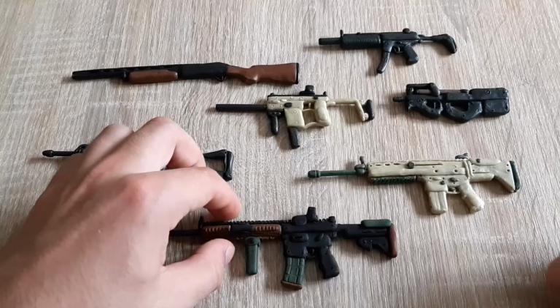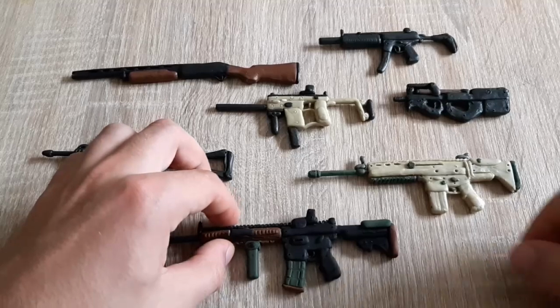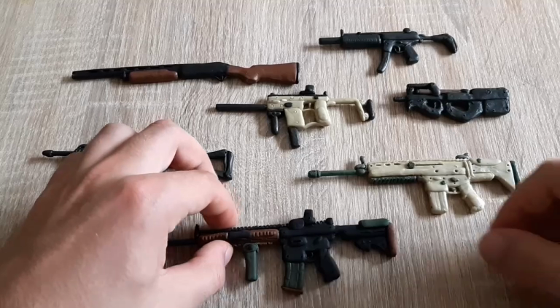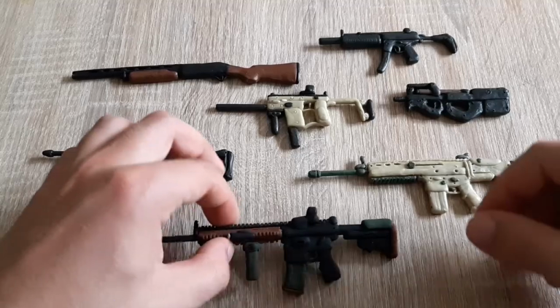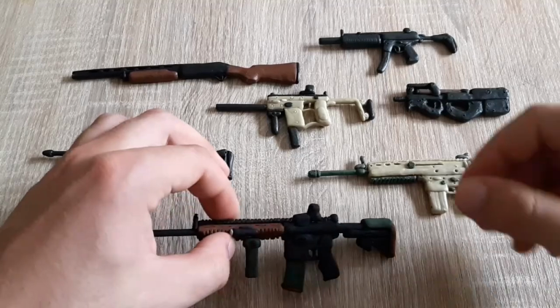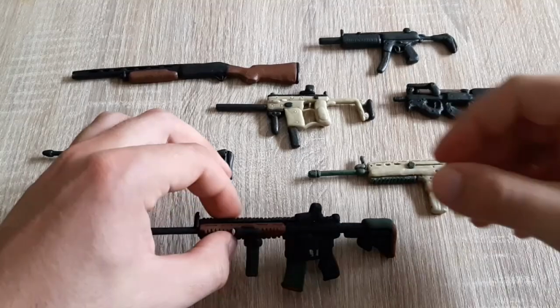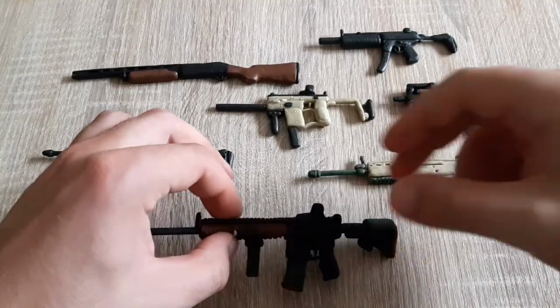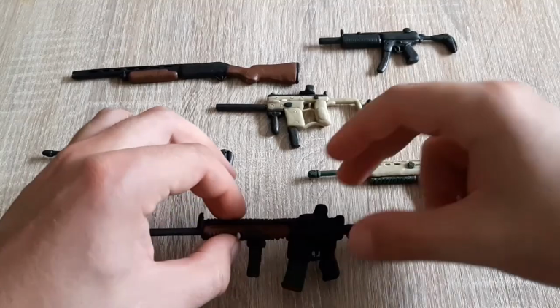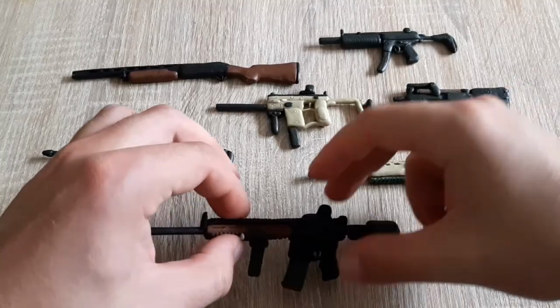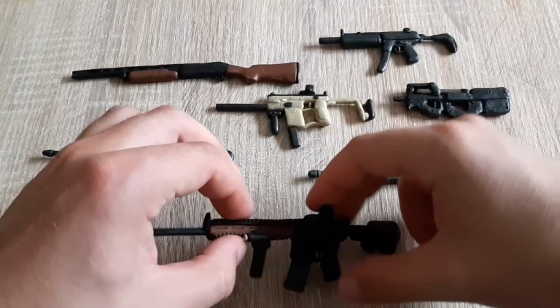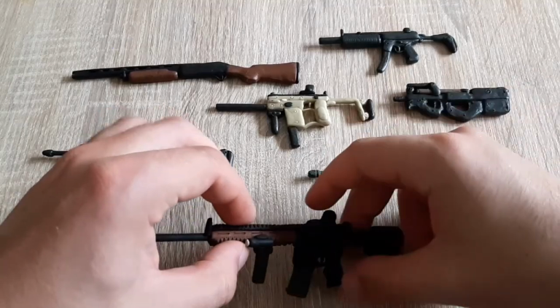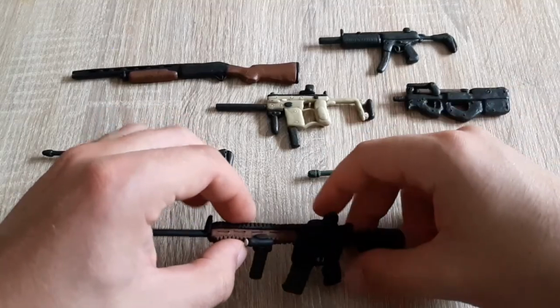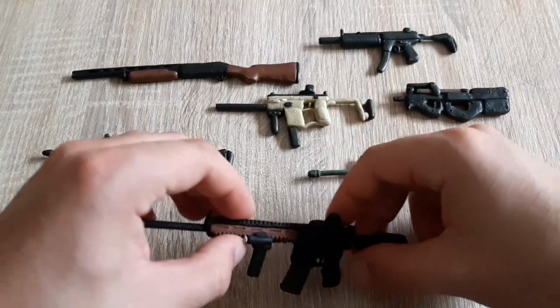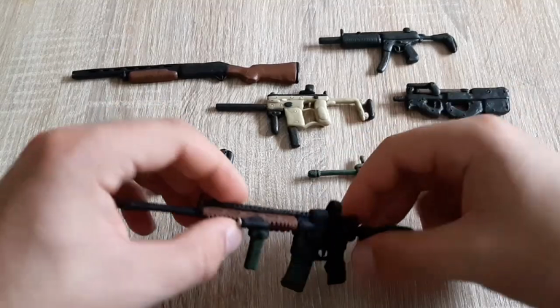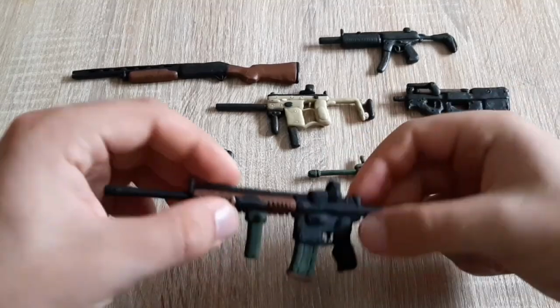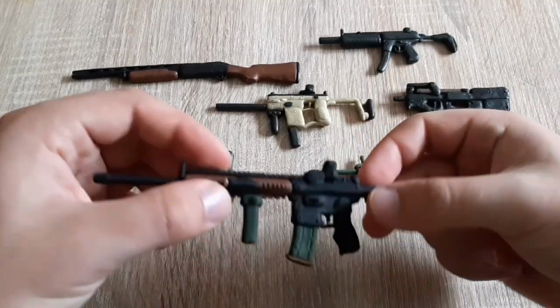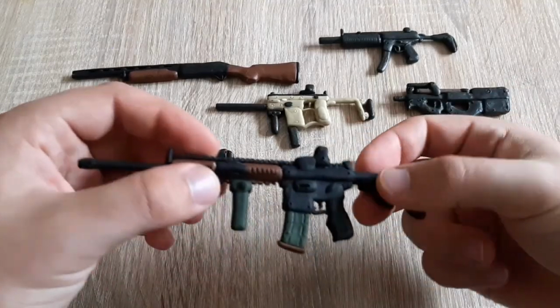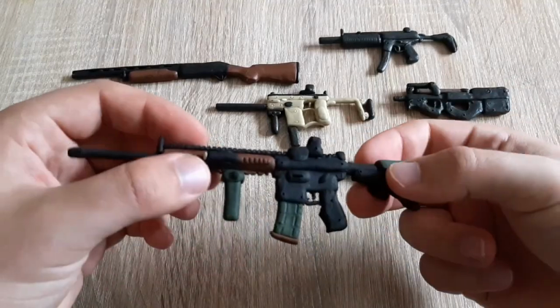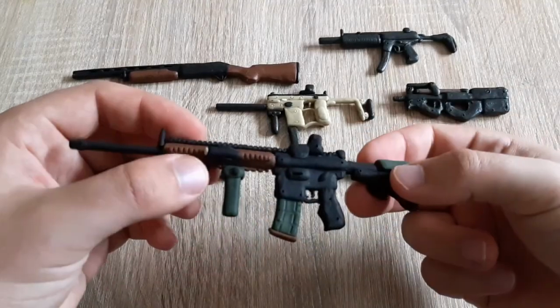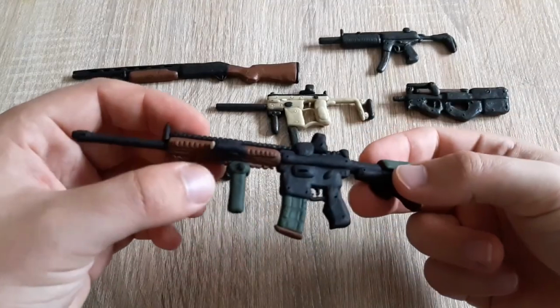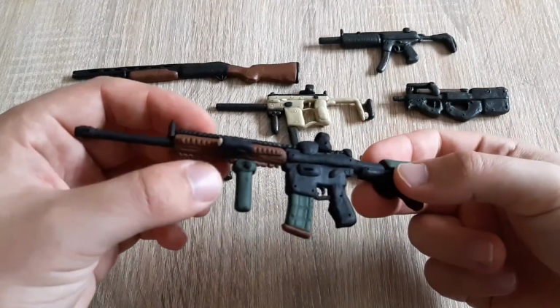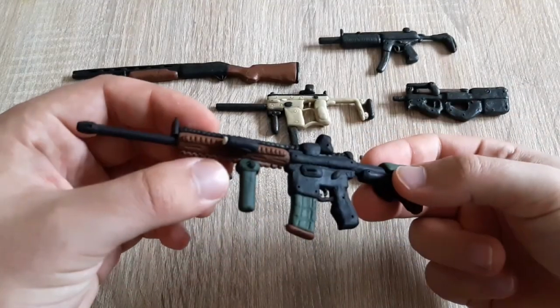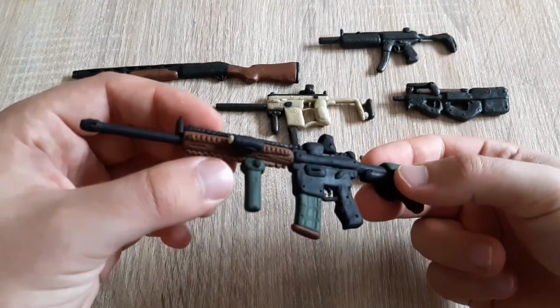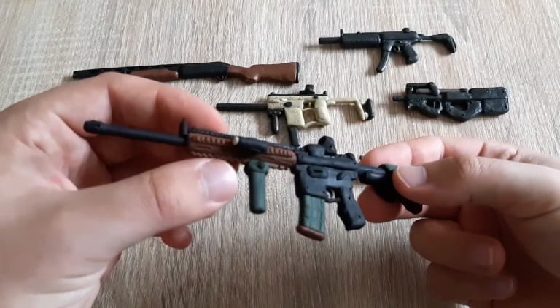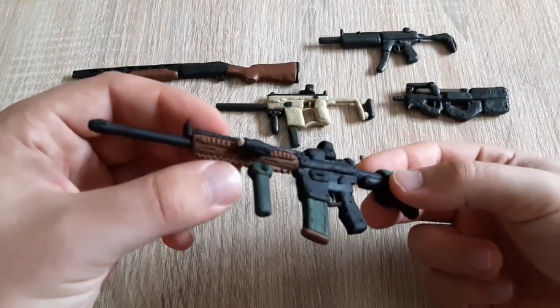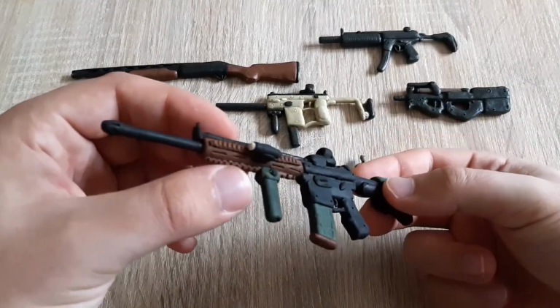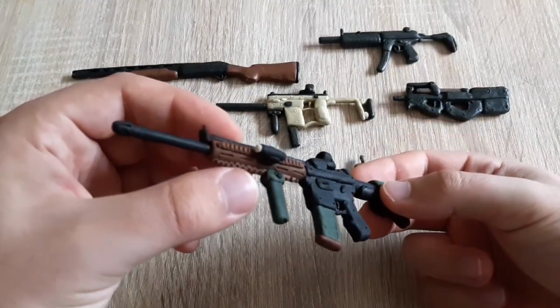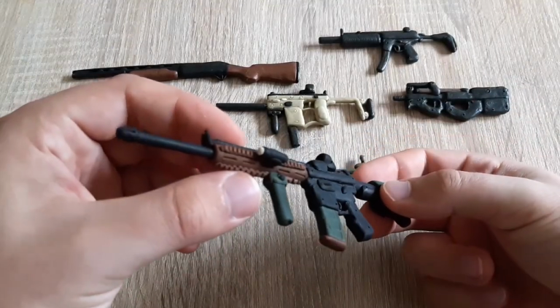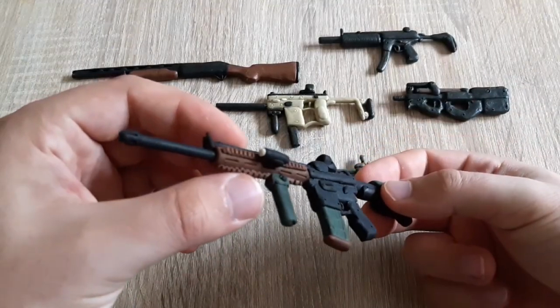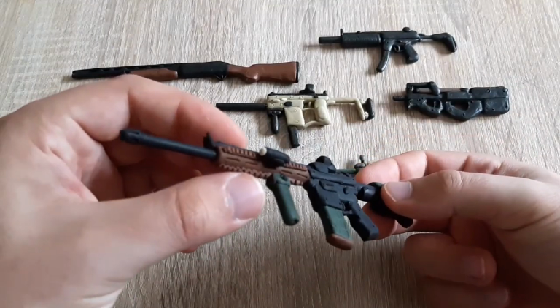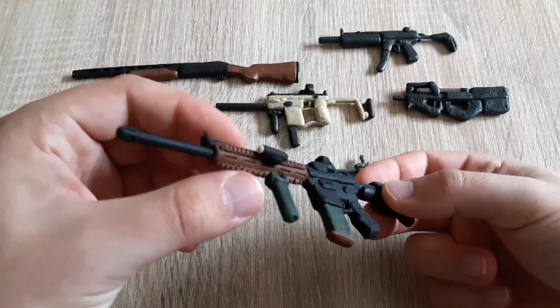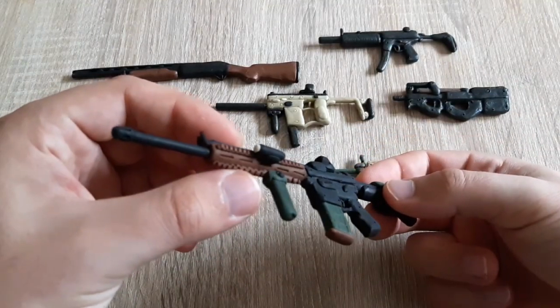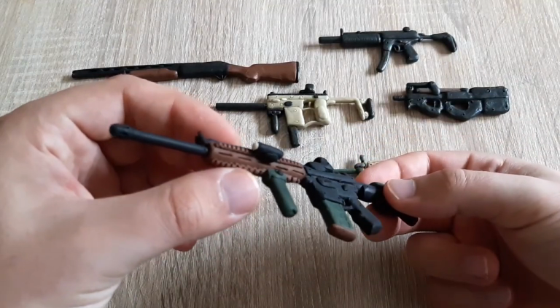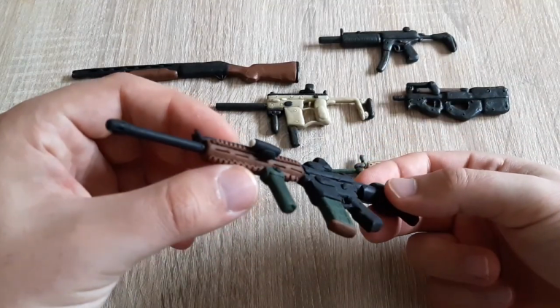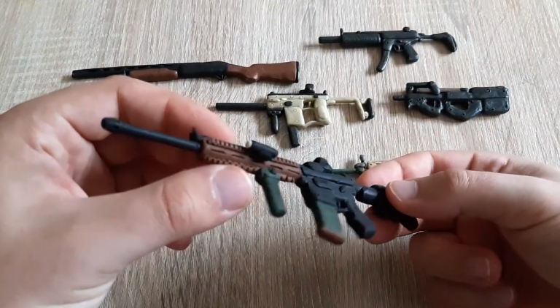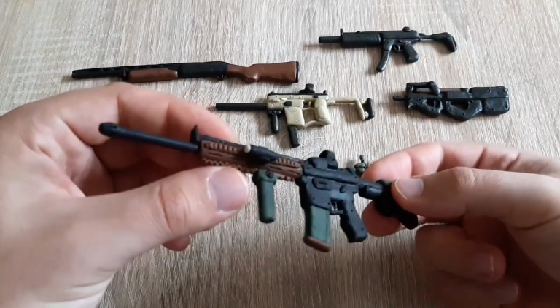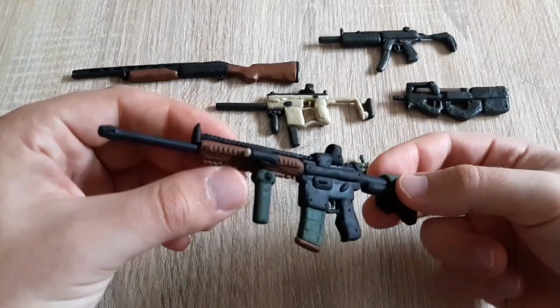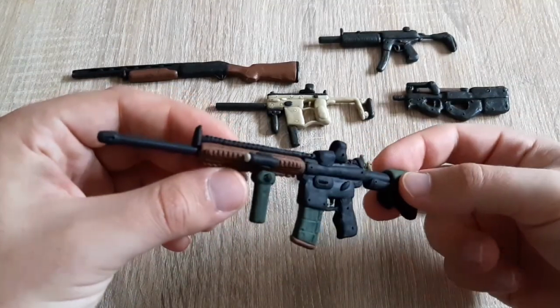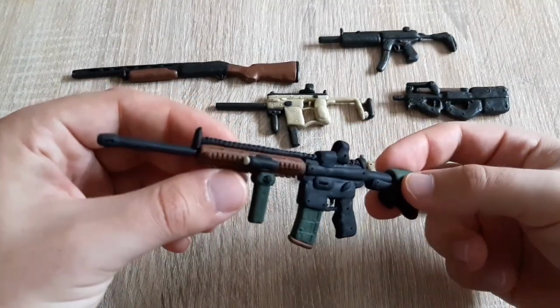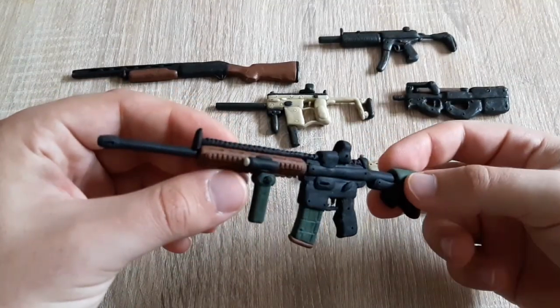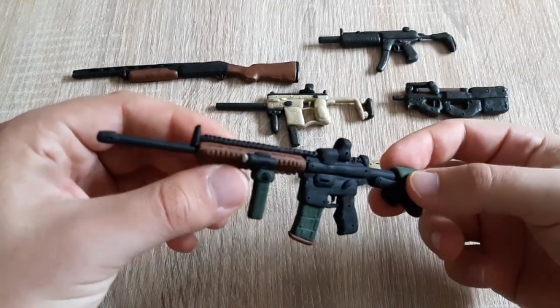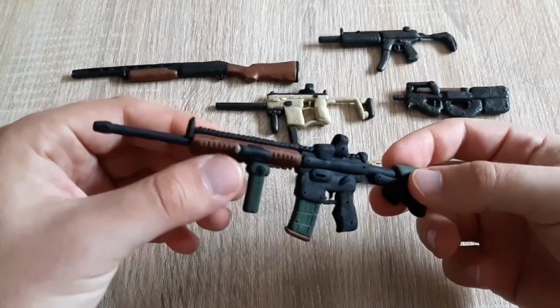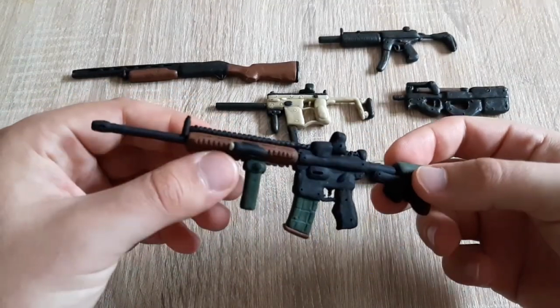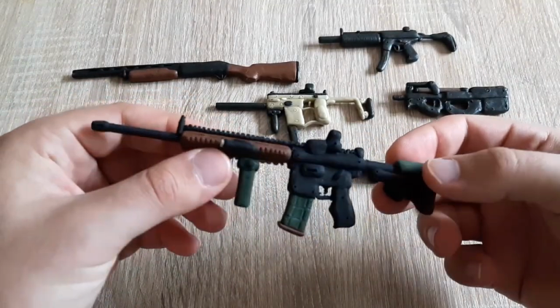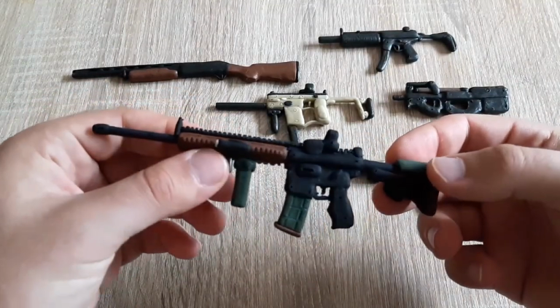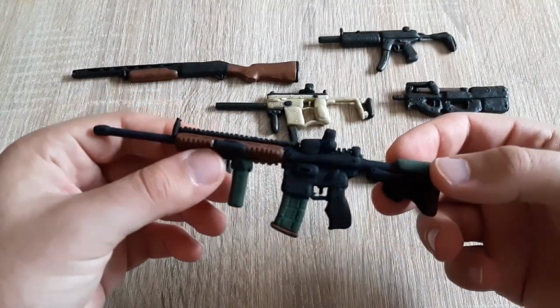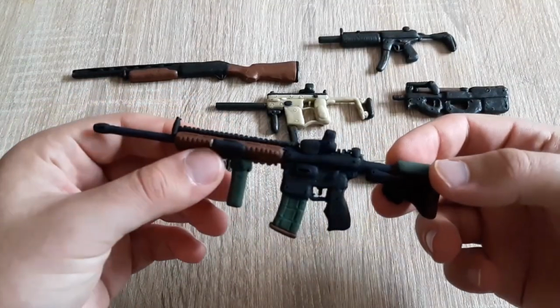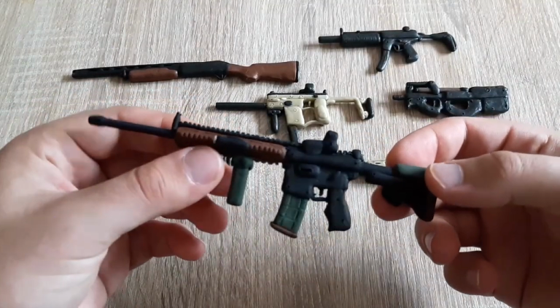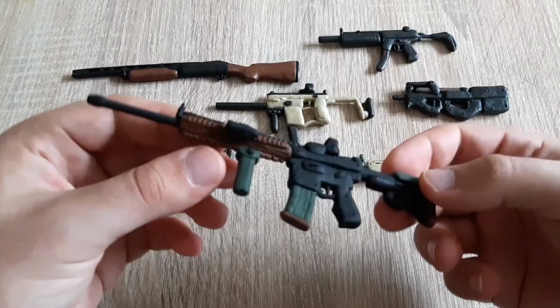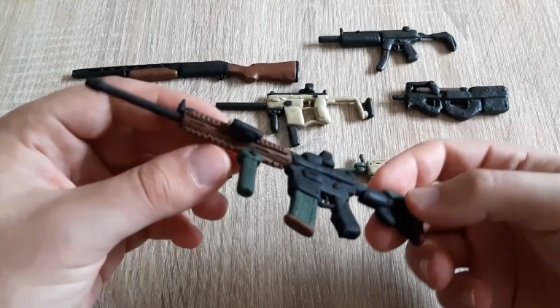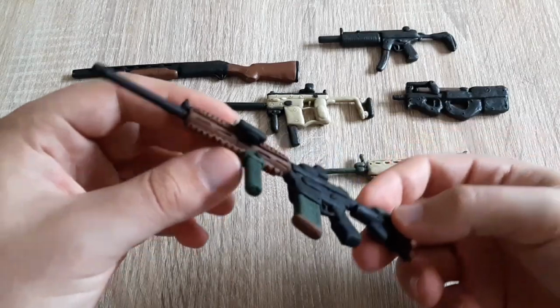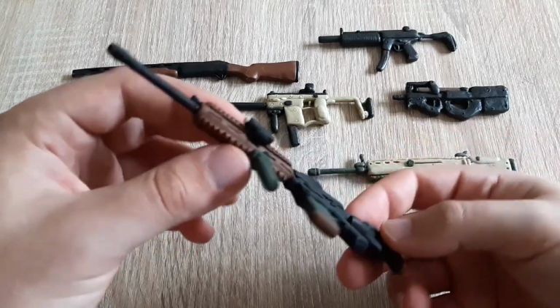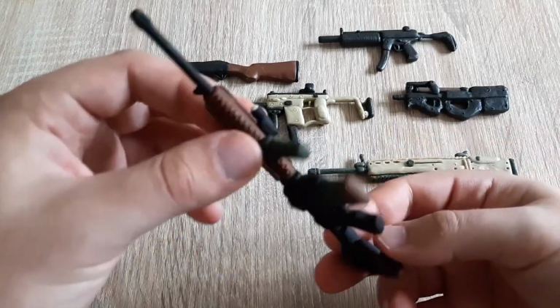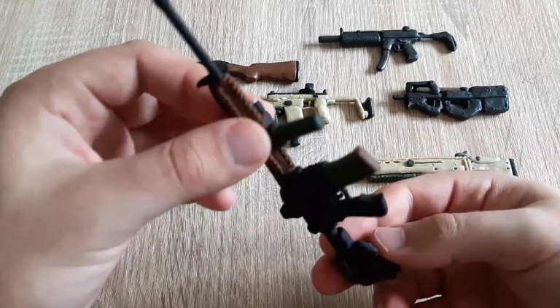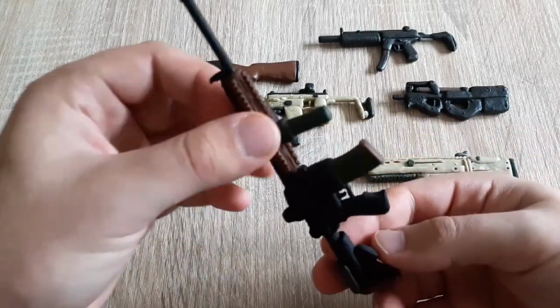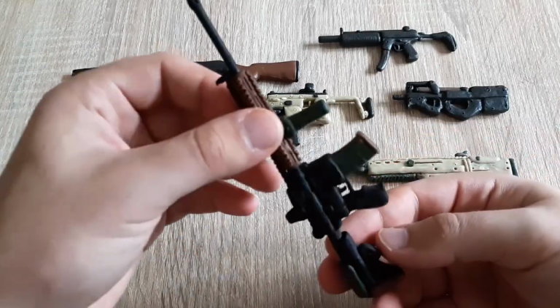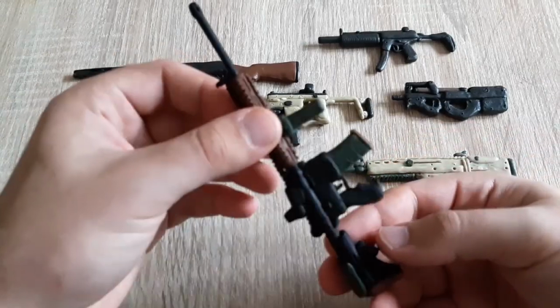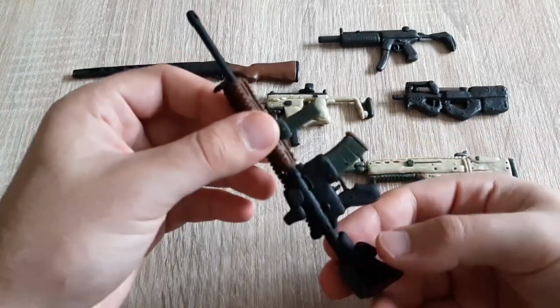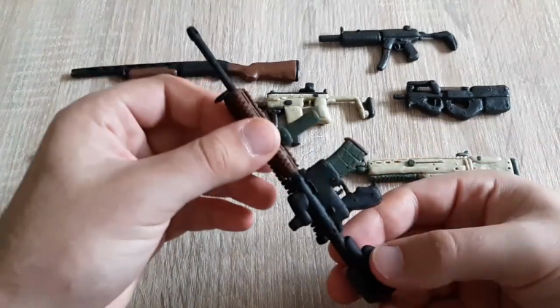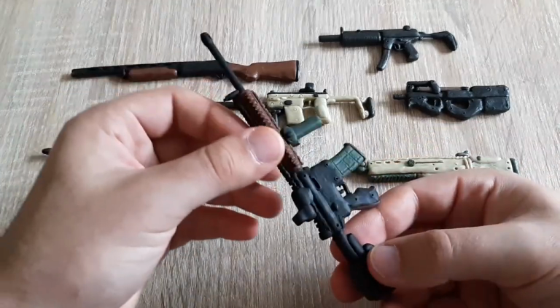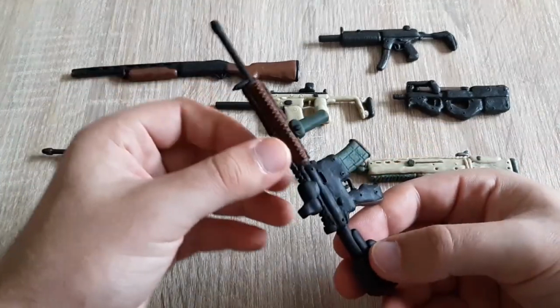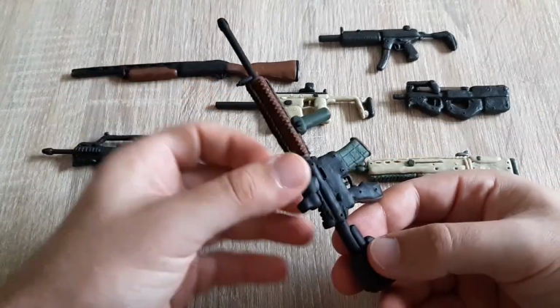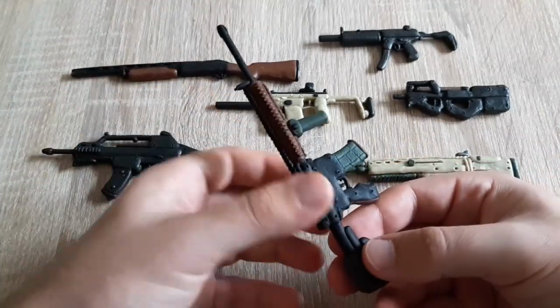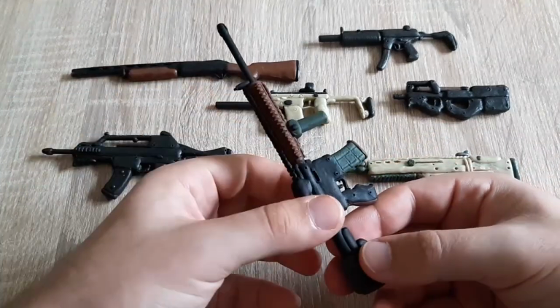Hello fellow crafters, my name is Giorgio and this is the Sparetime G, and today we're gonna make this funky looking AR-15.